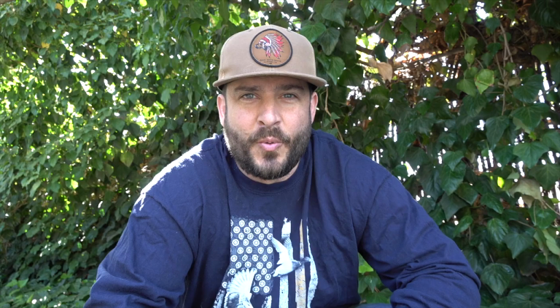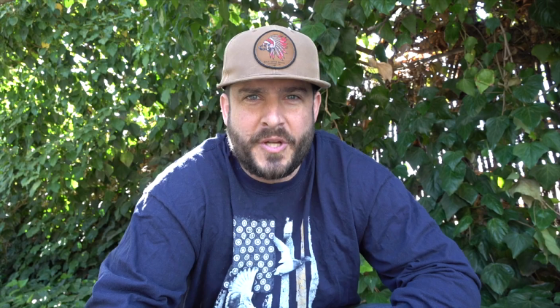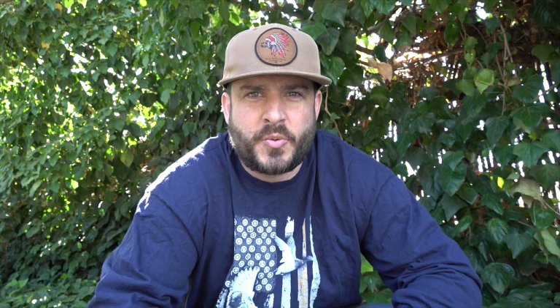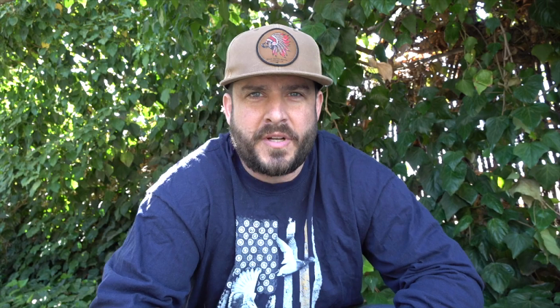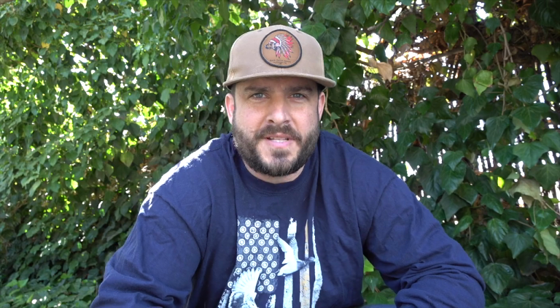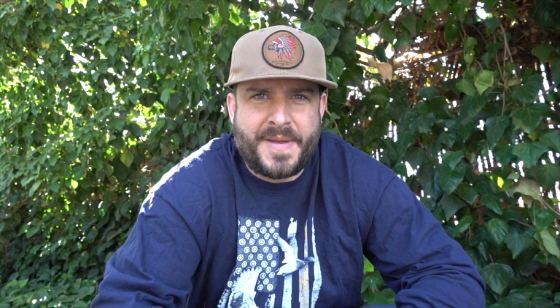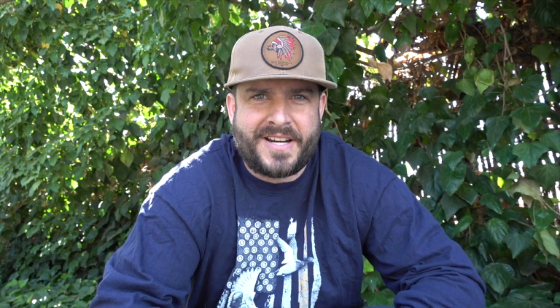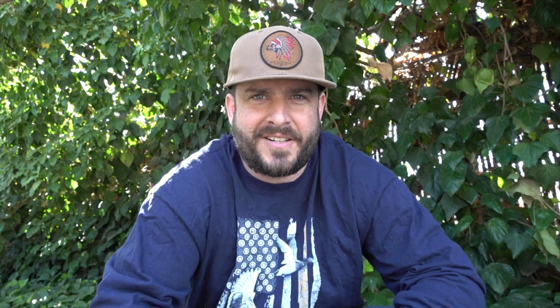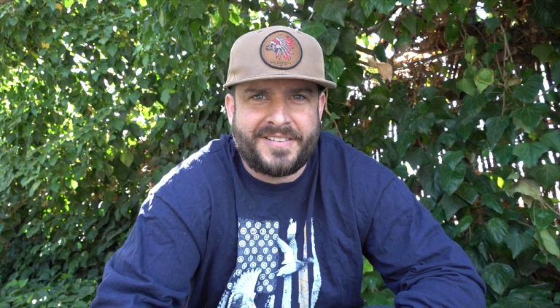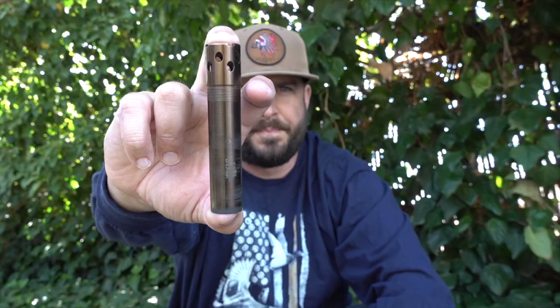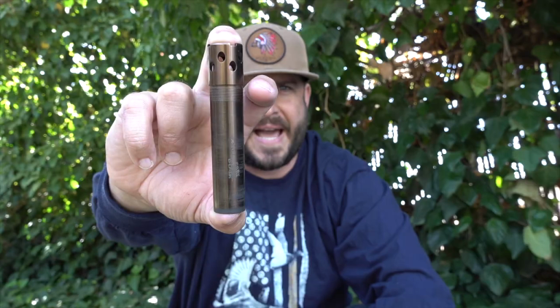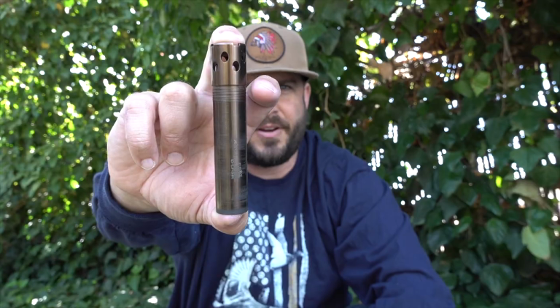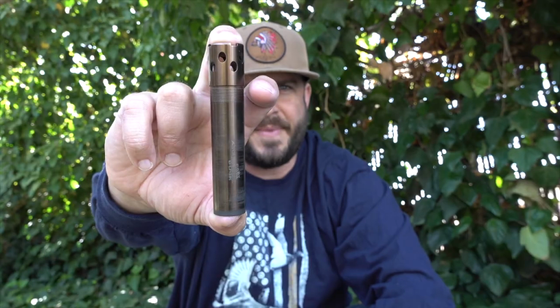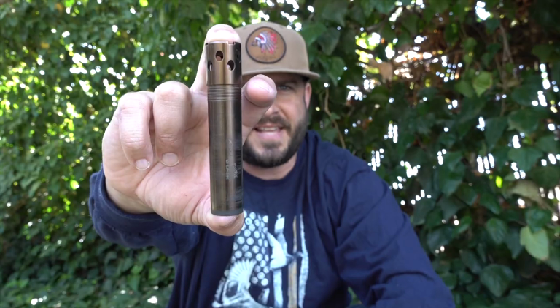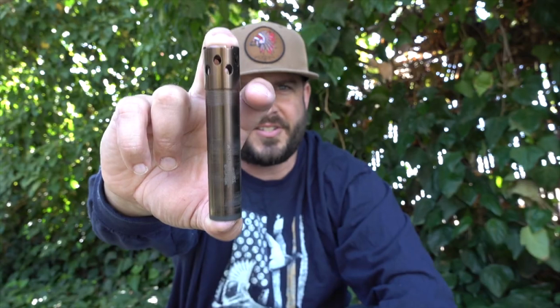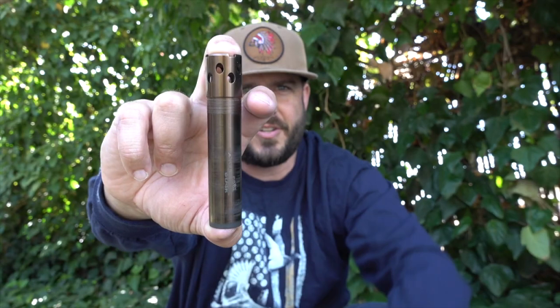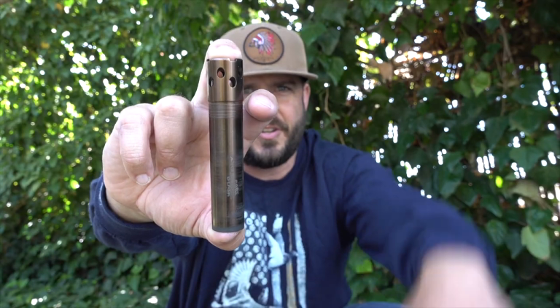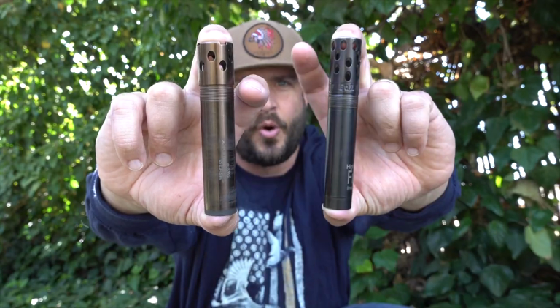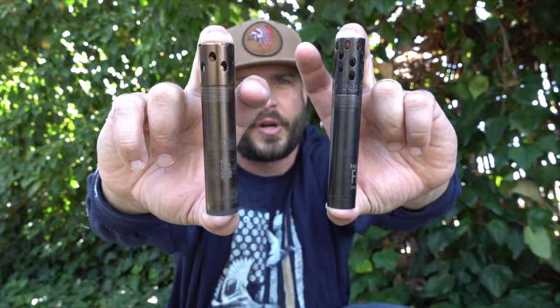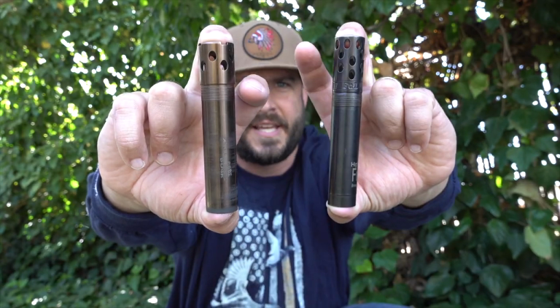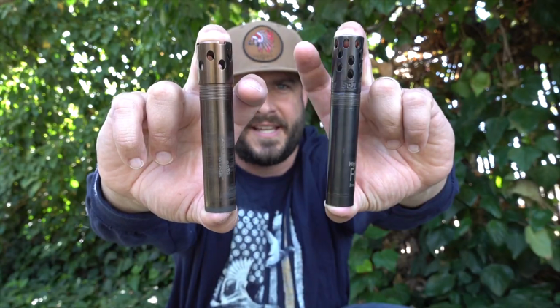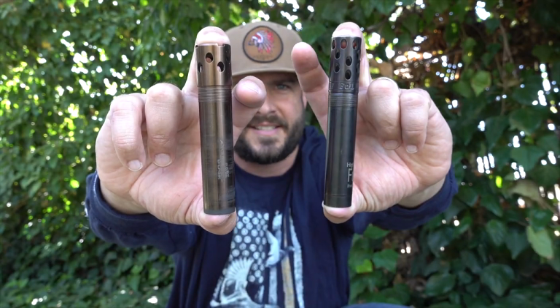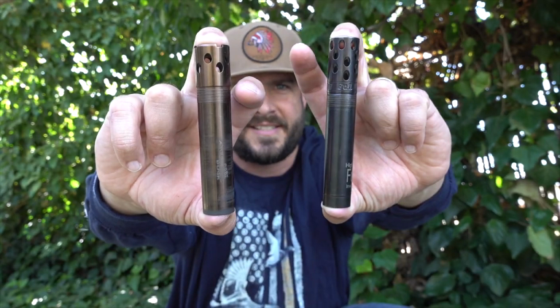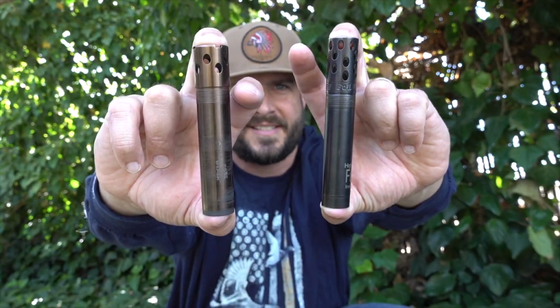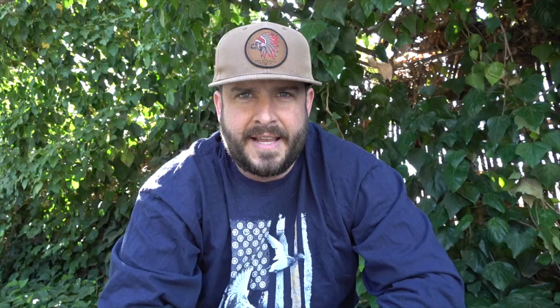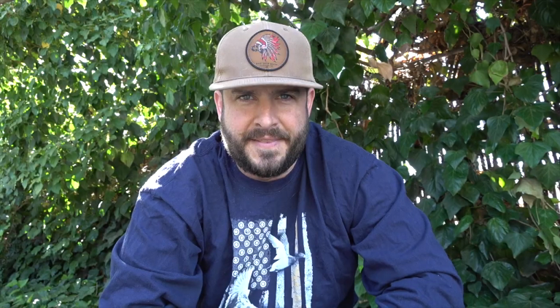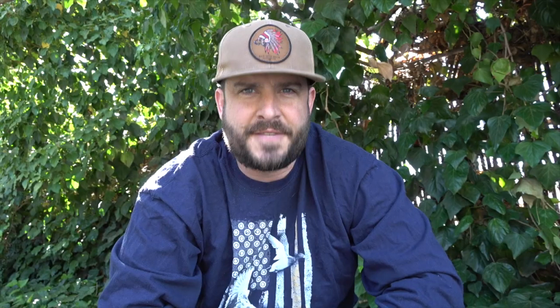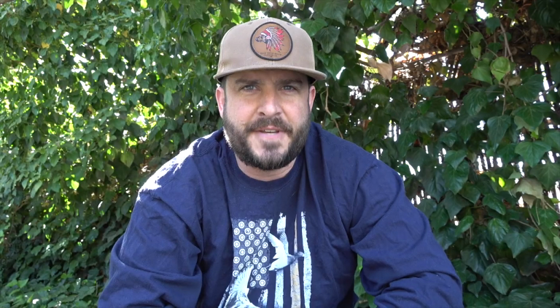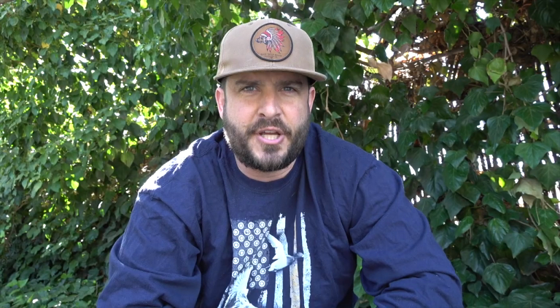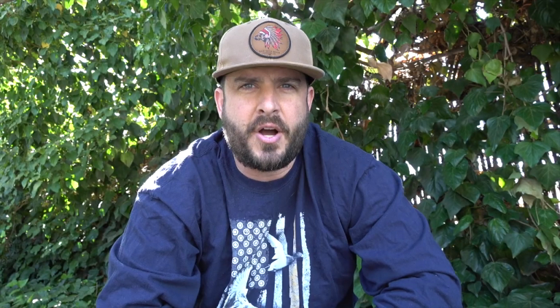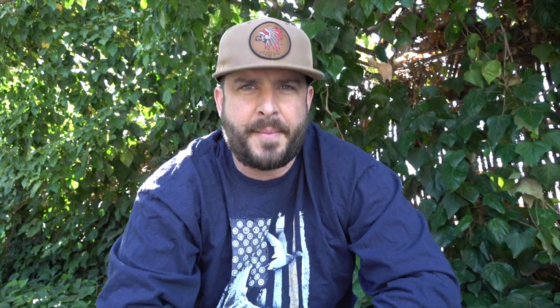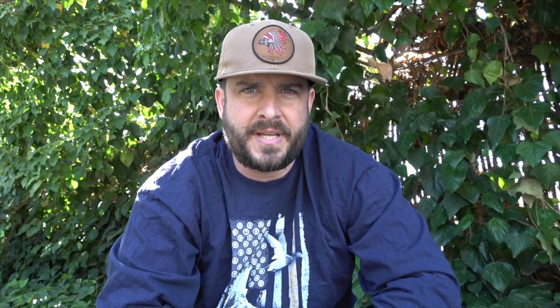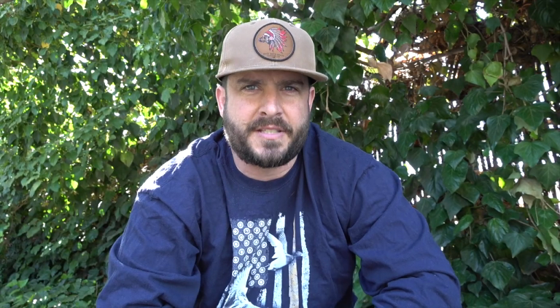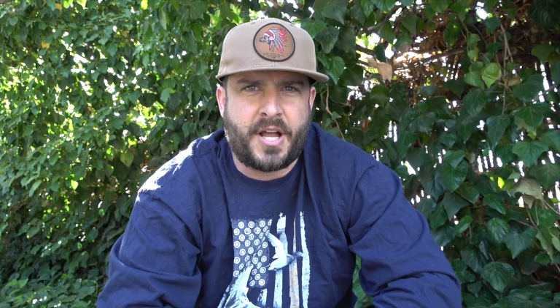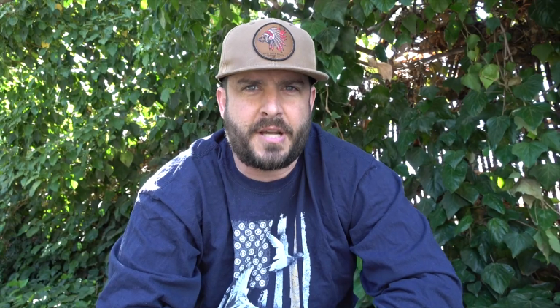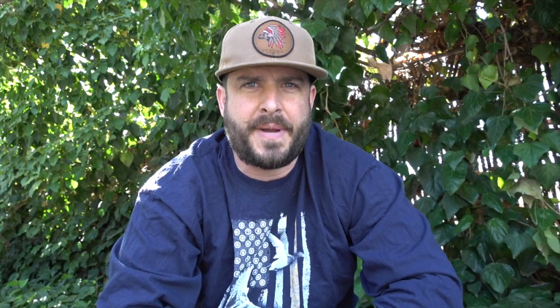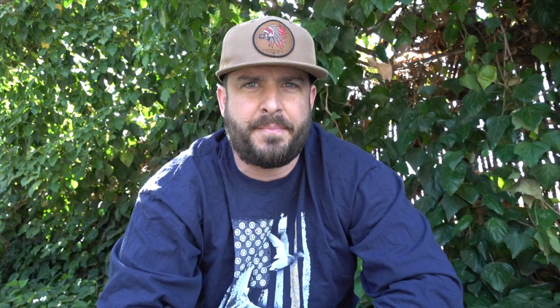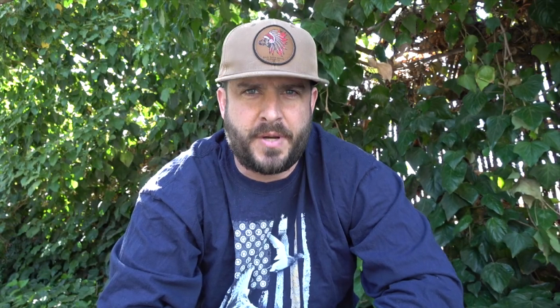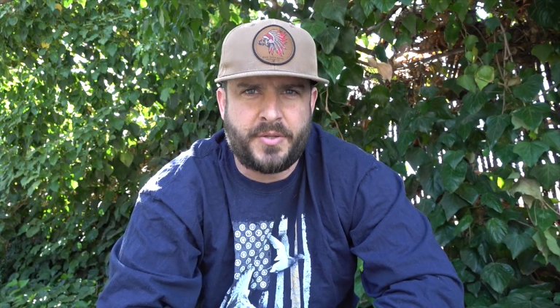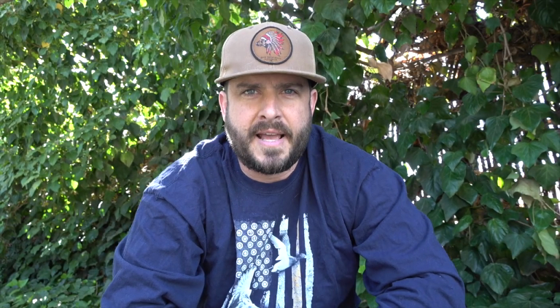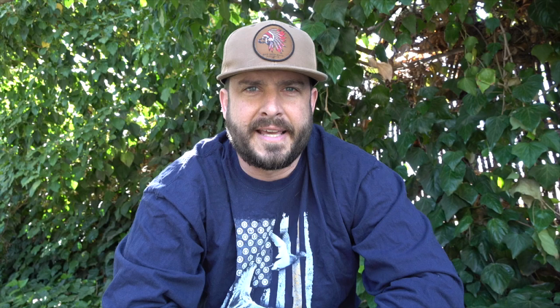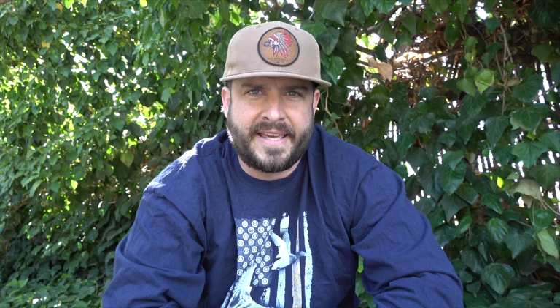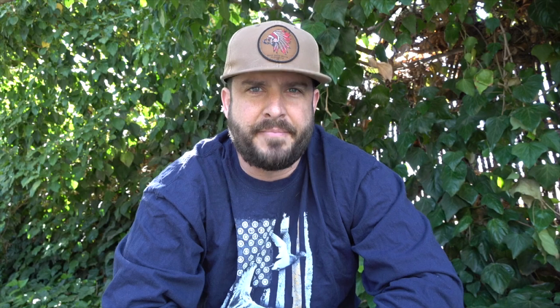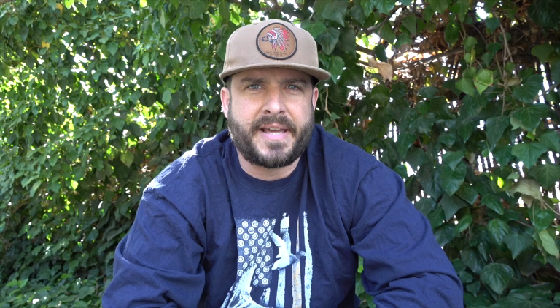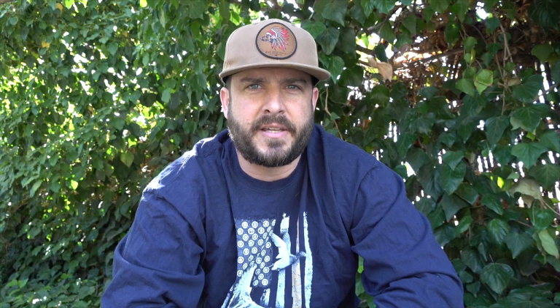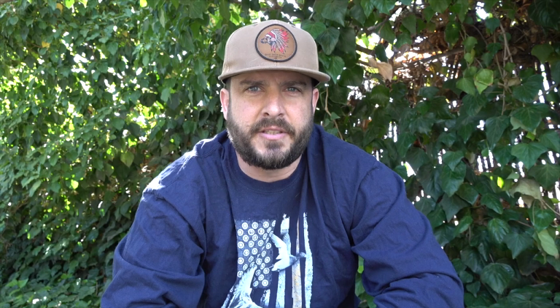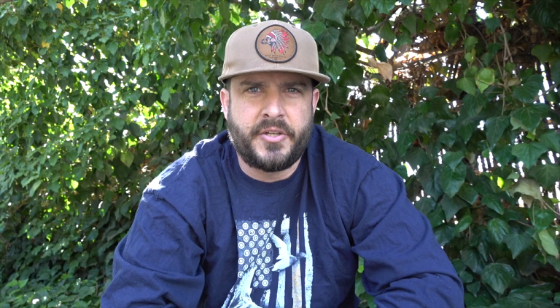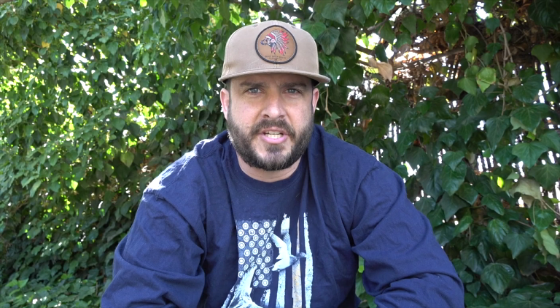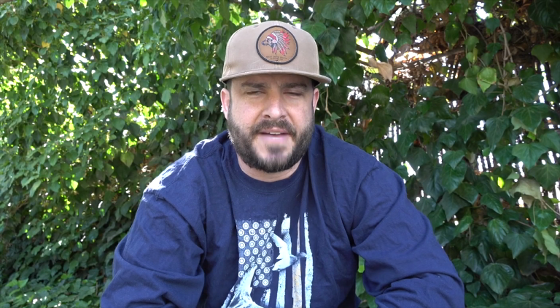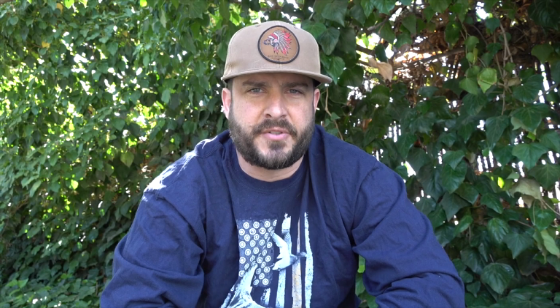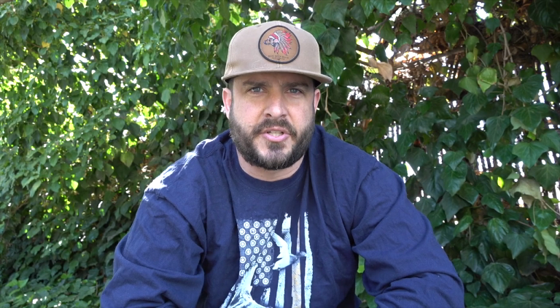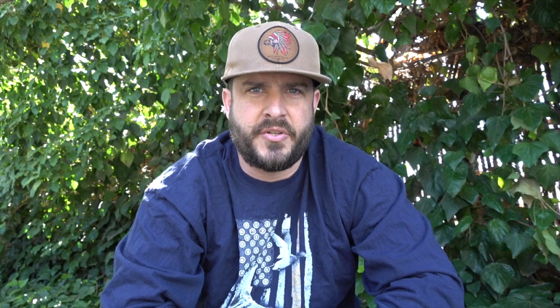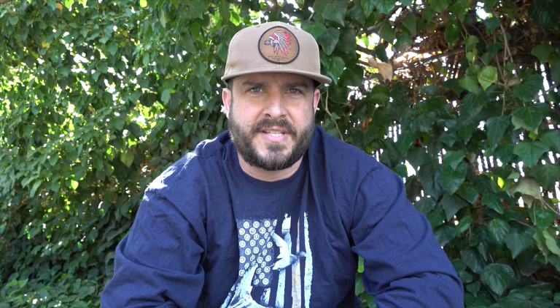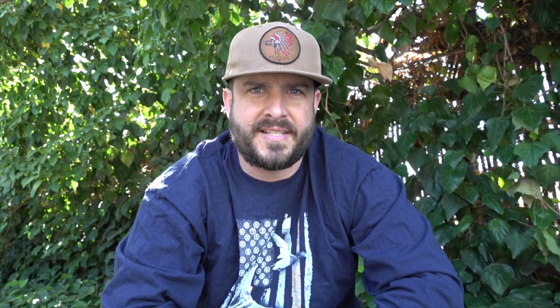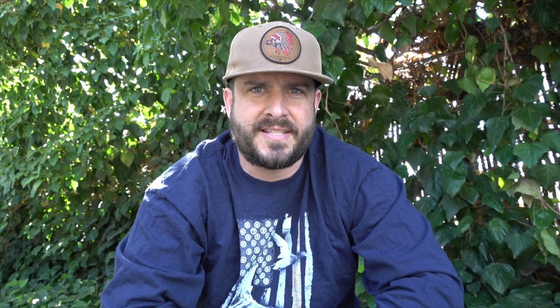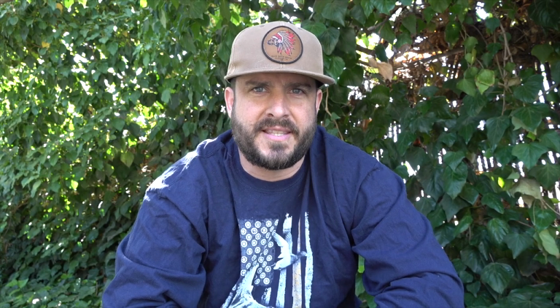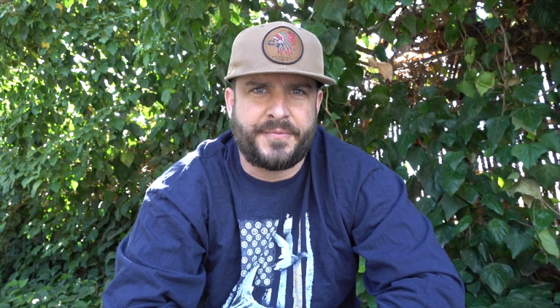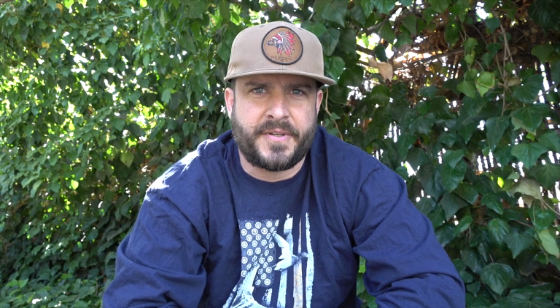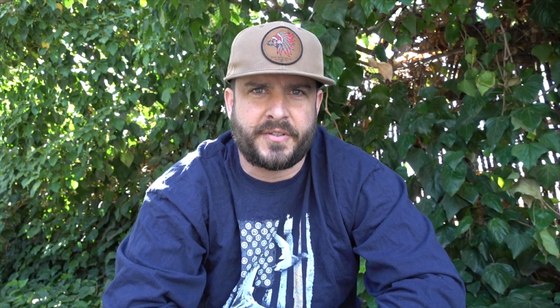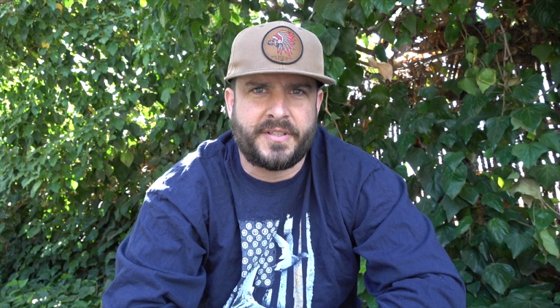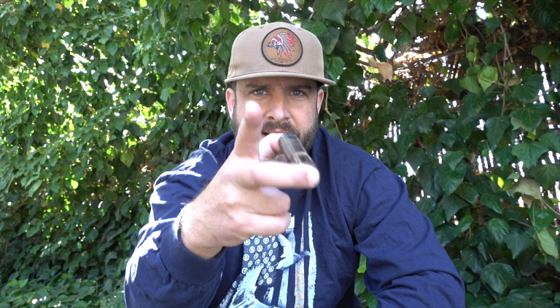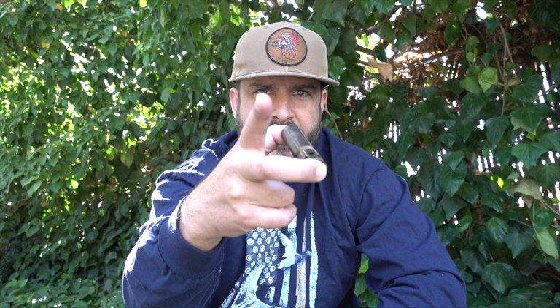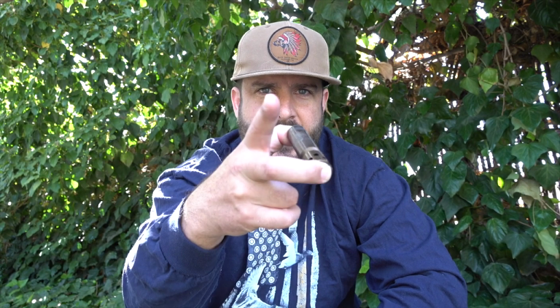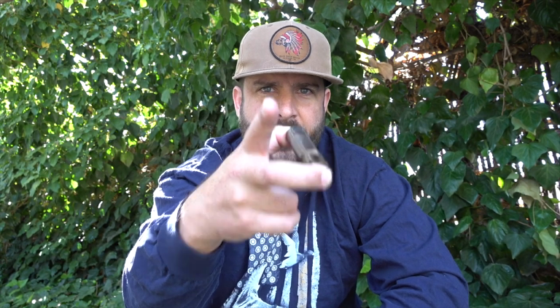Which one is better? Pattern Master or Kicks? In this video, I'm going to talk about both and give my conclusion after two seasons in the field. Let's go.